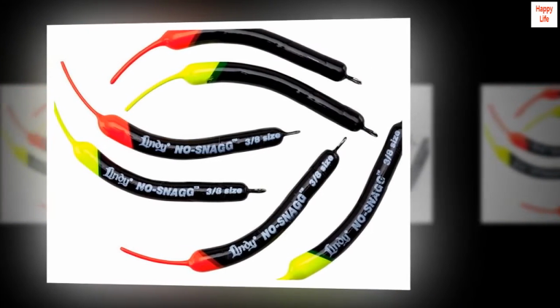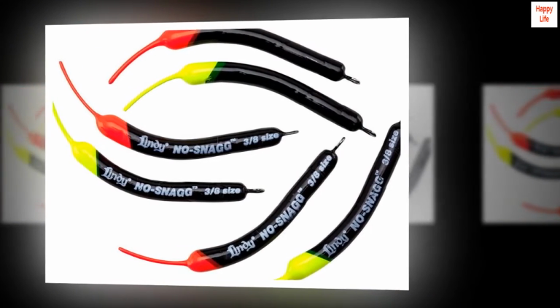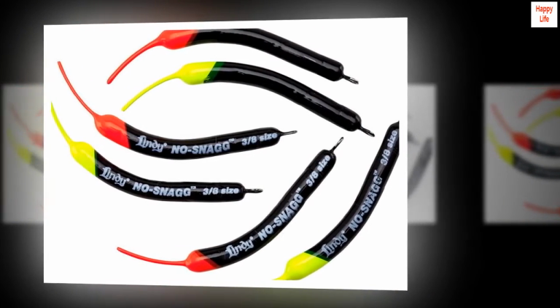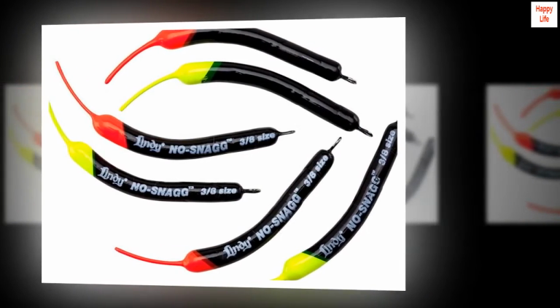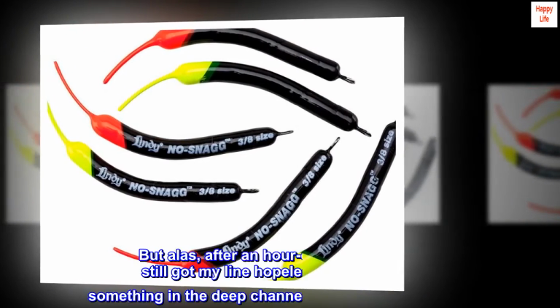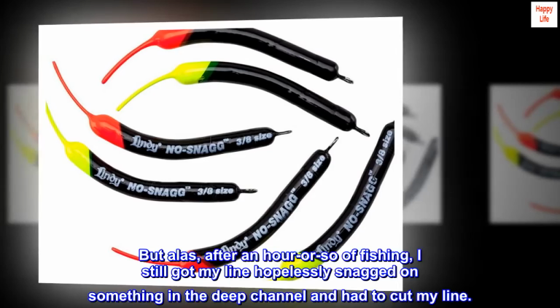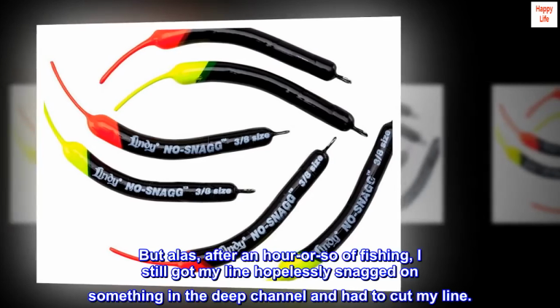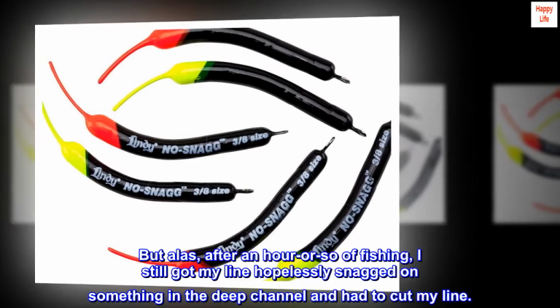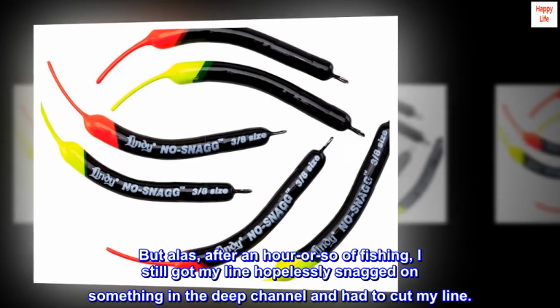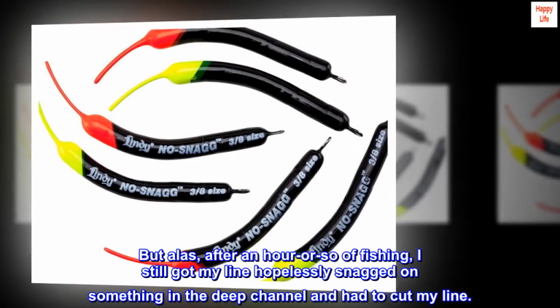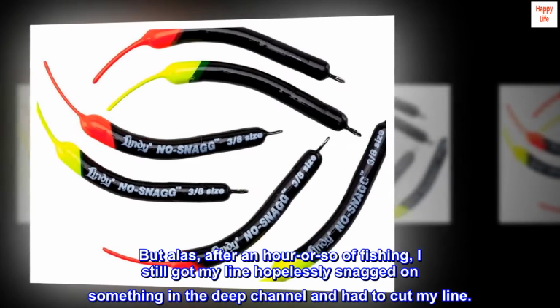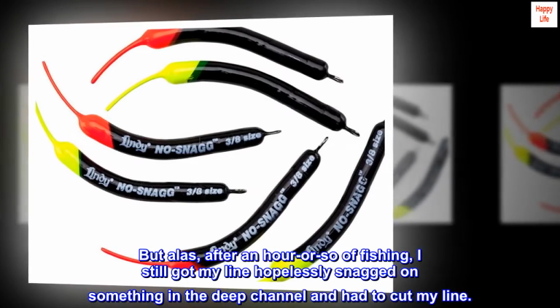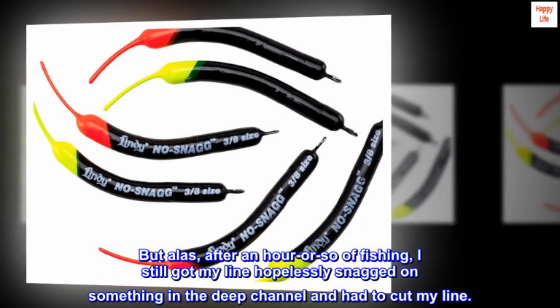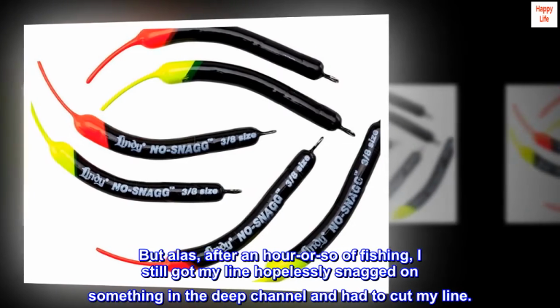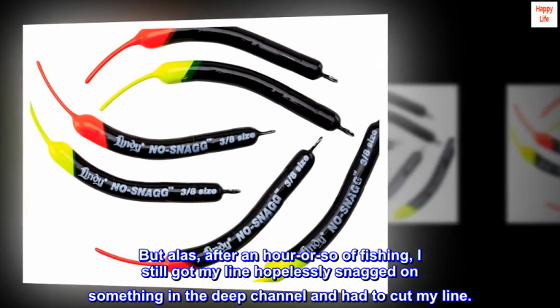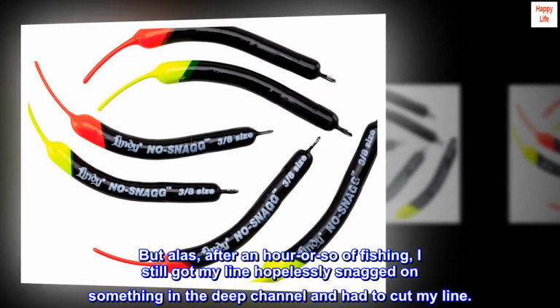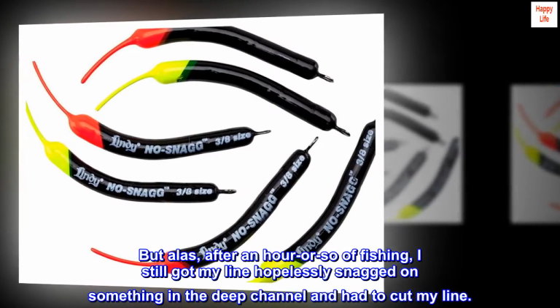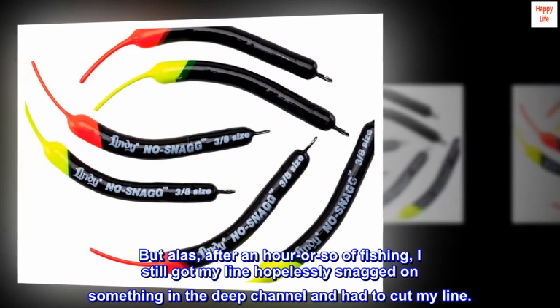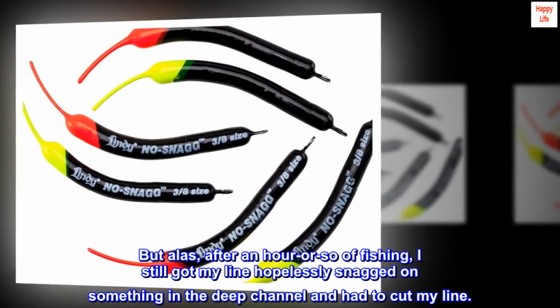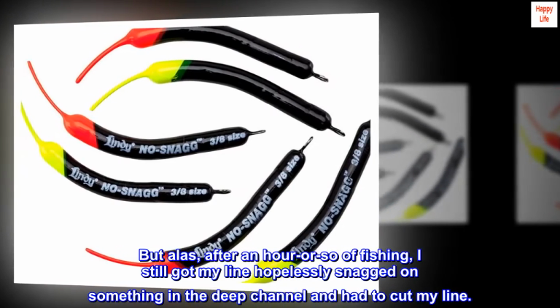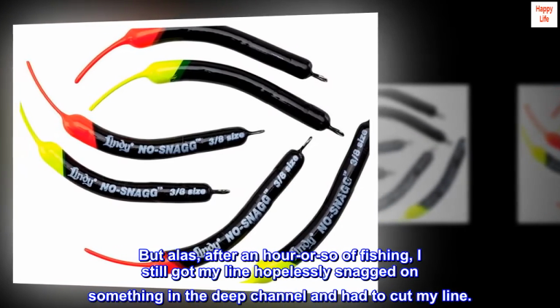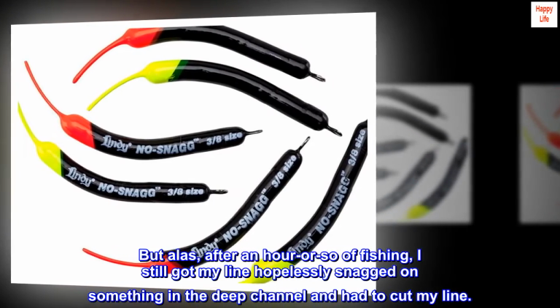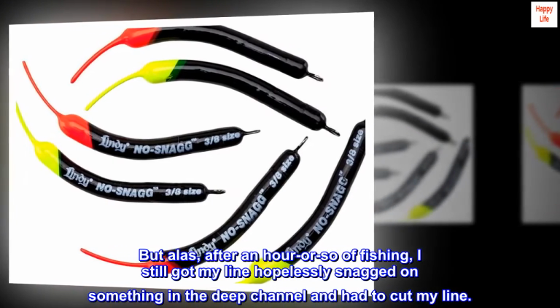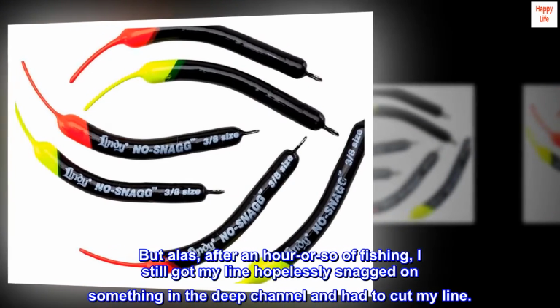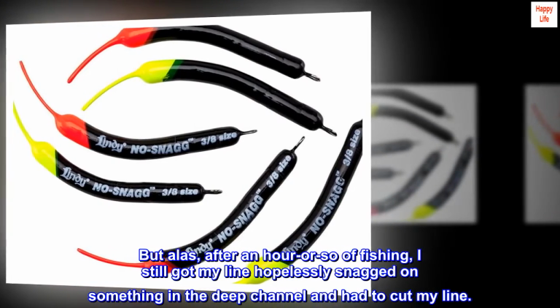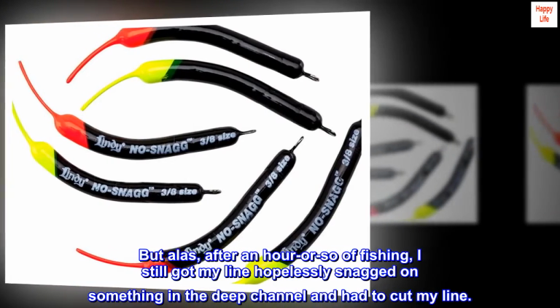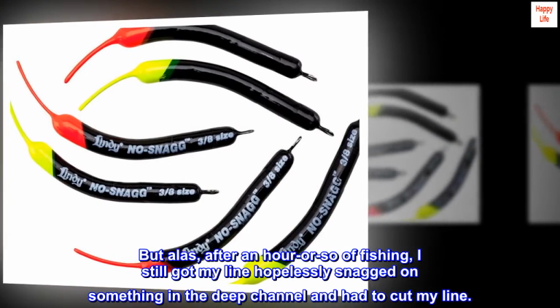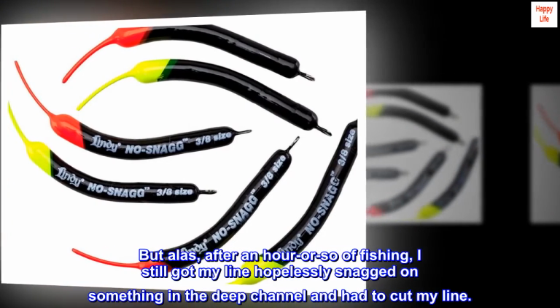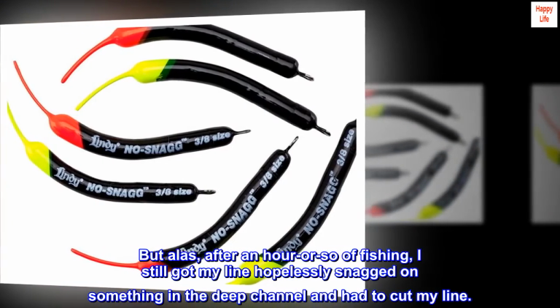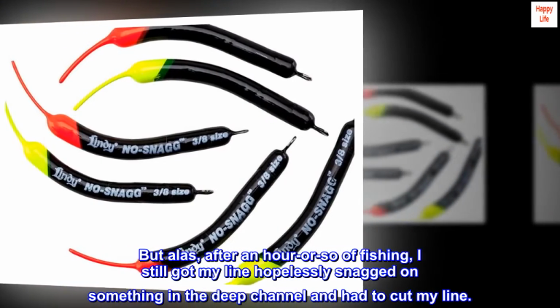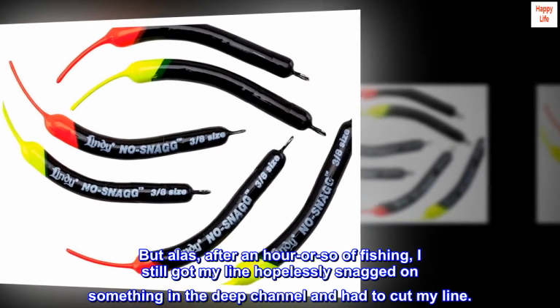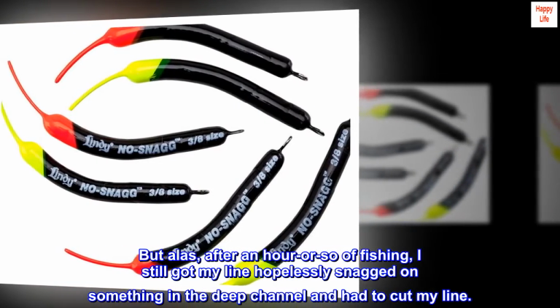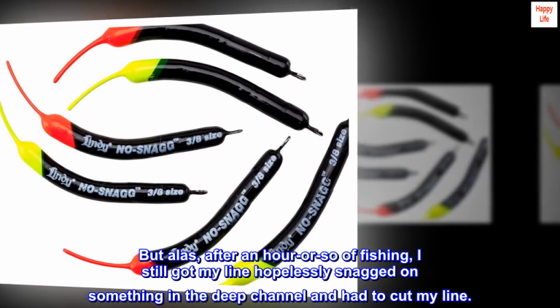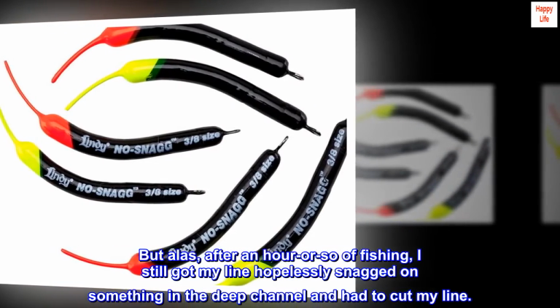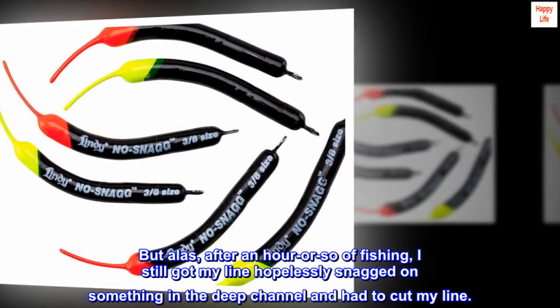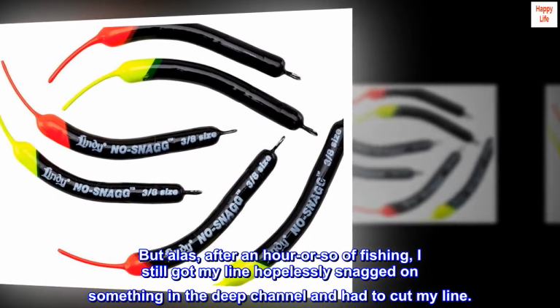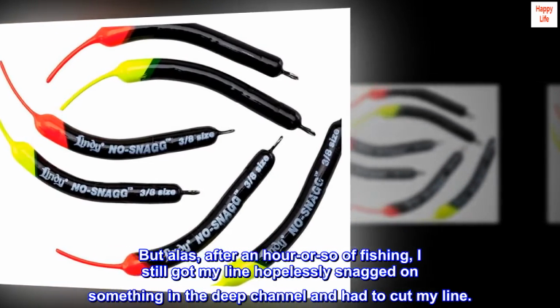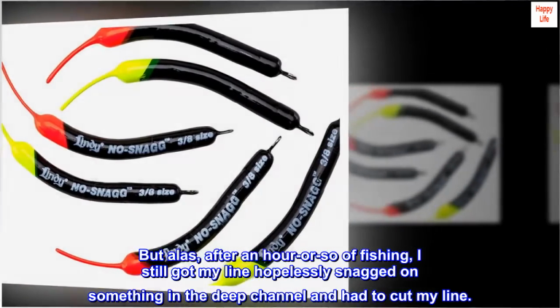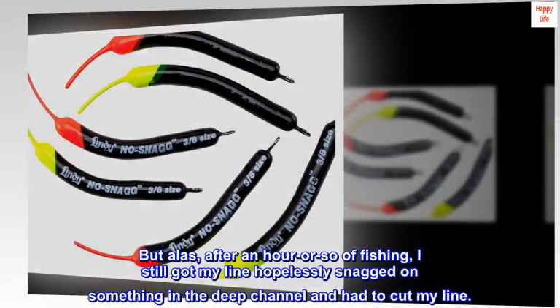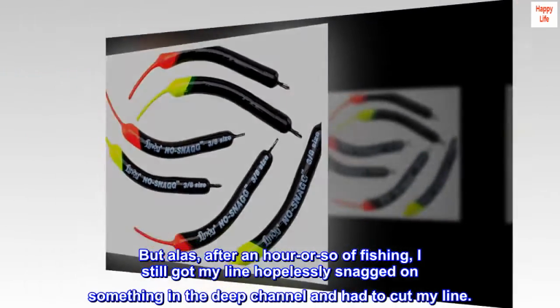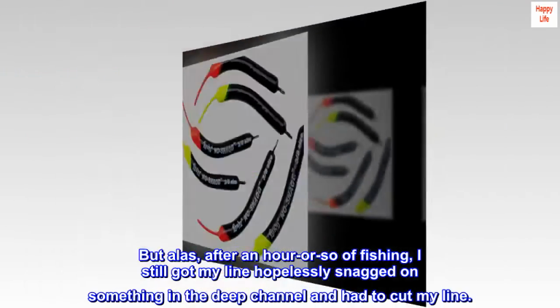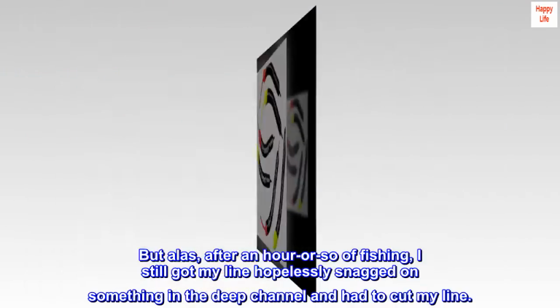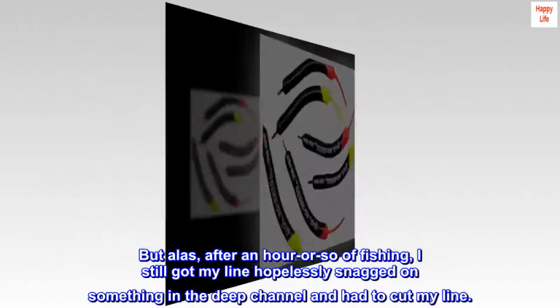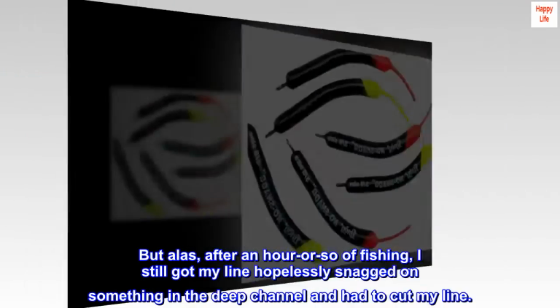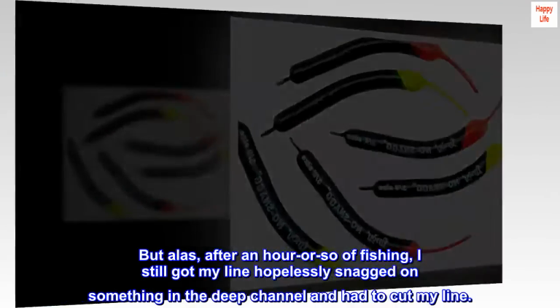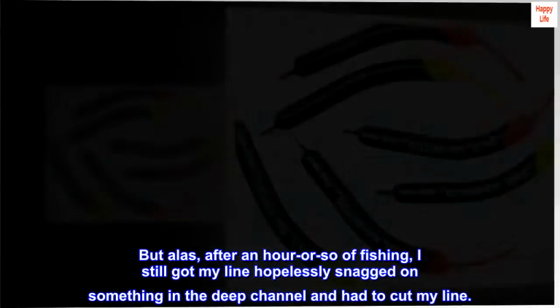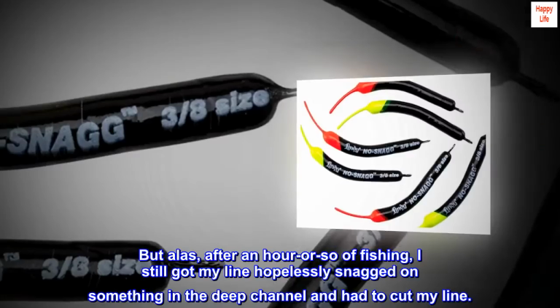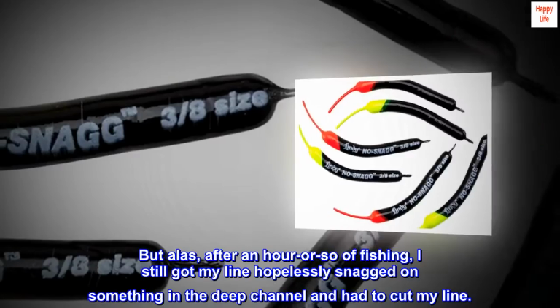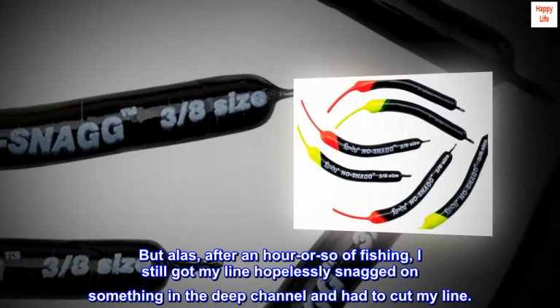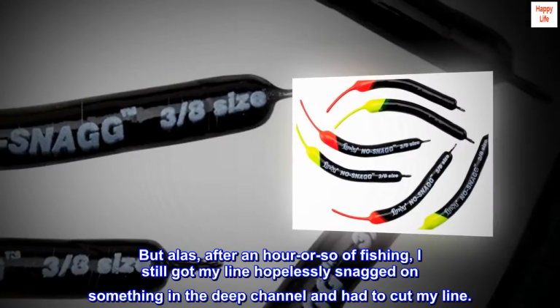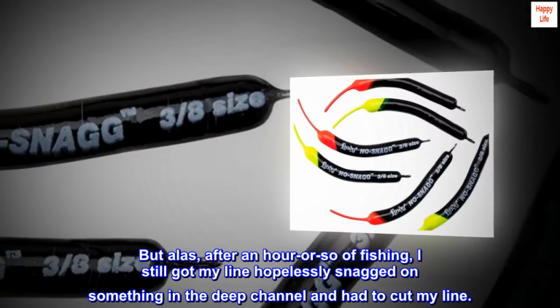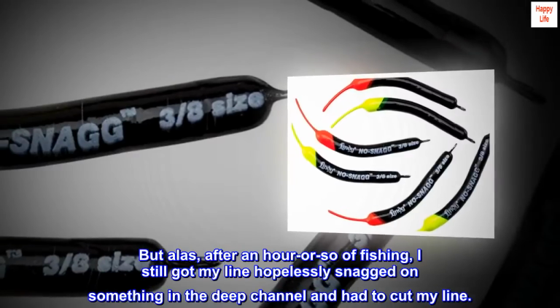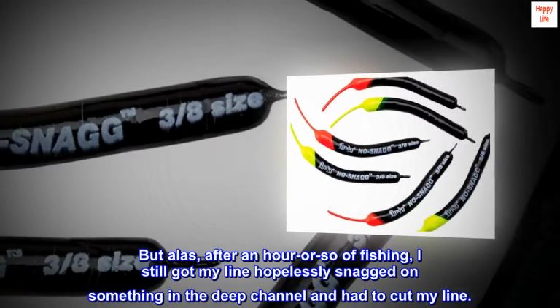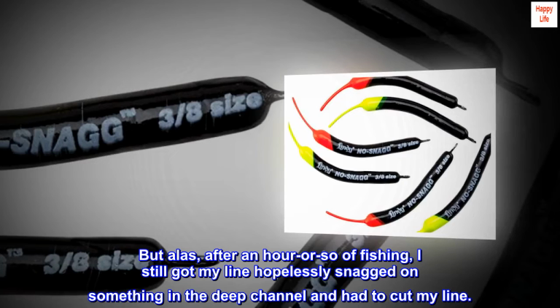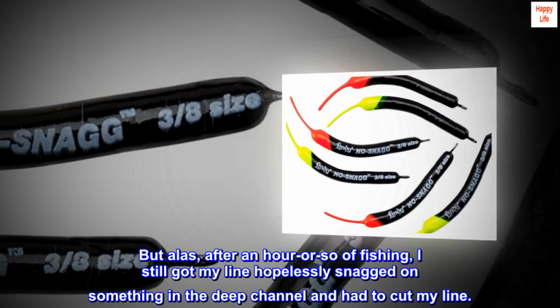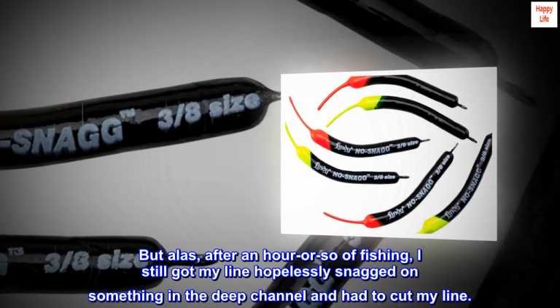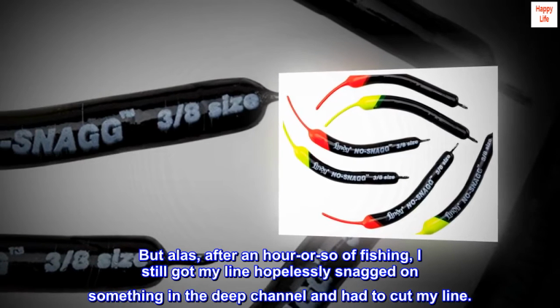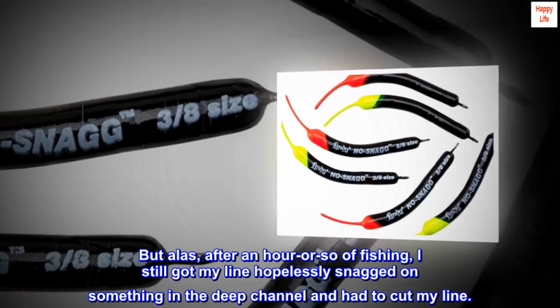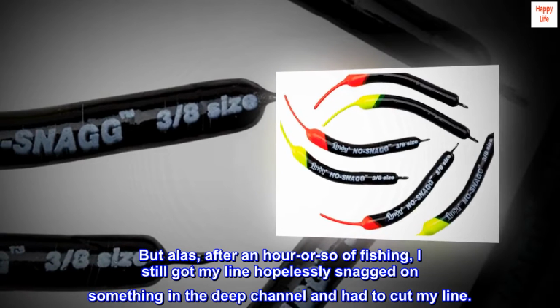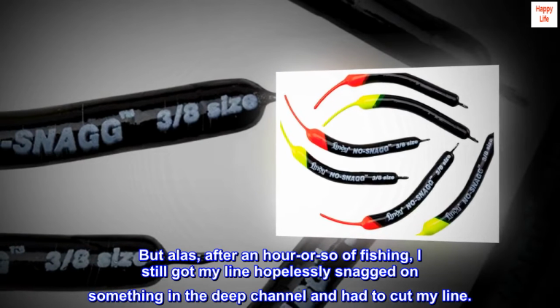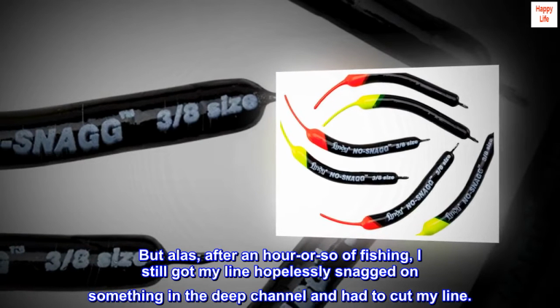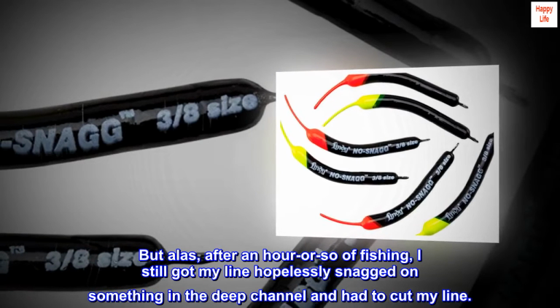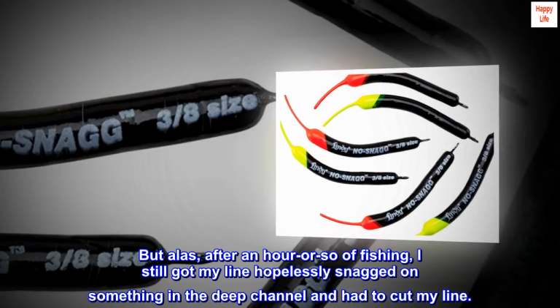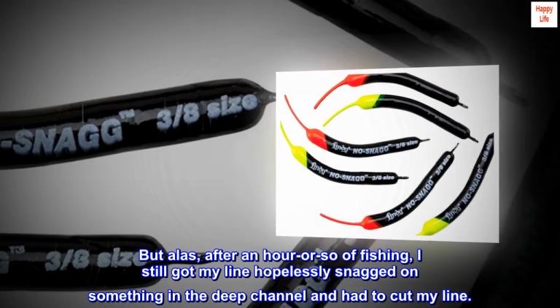But alas, after an hour or so of fishing, I still got my line hopelessly snagged on something in the deep channel and had to cut my line.